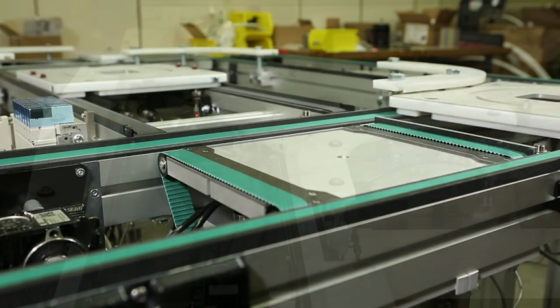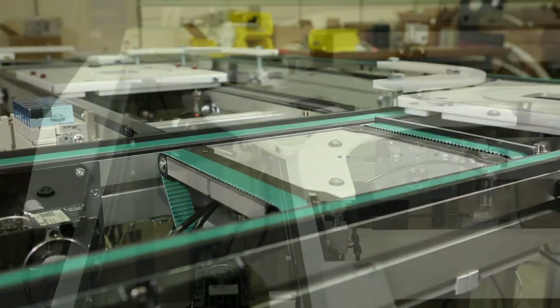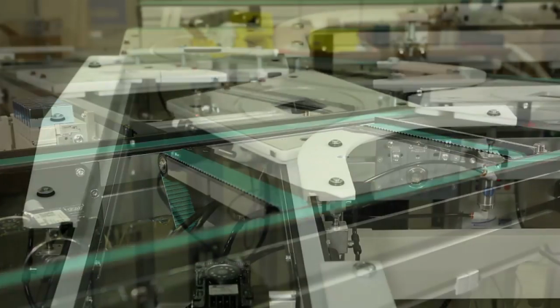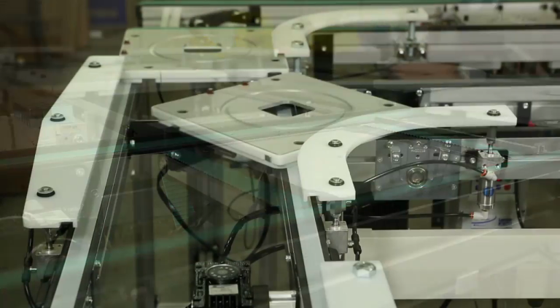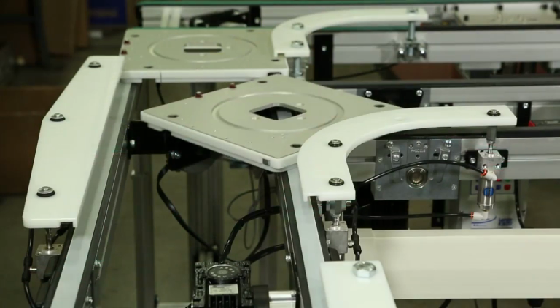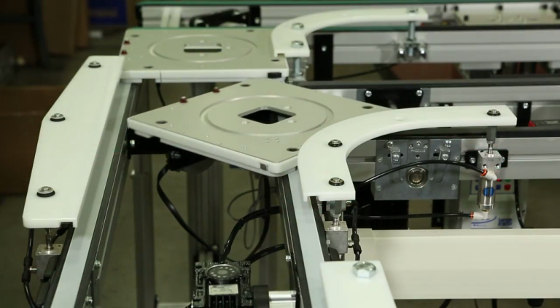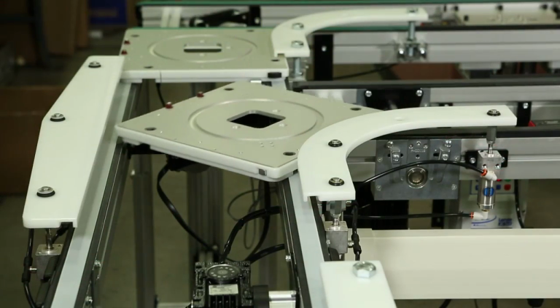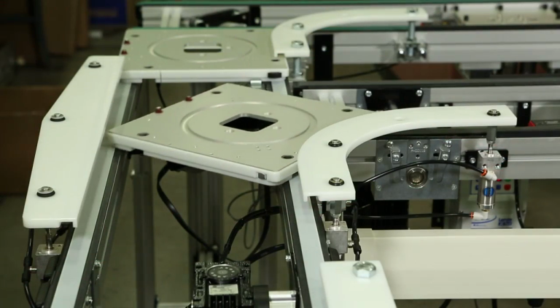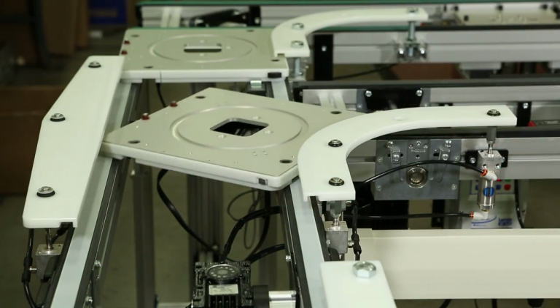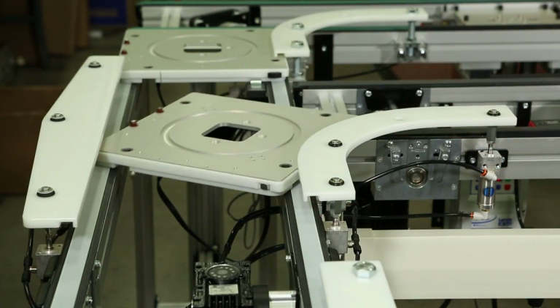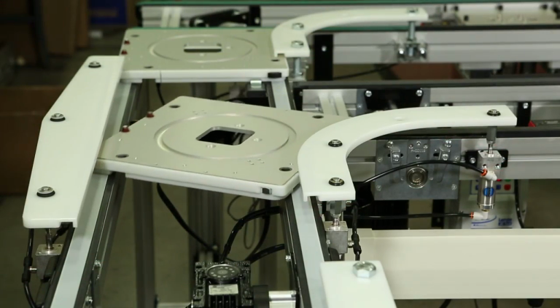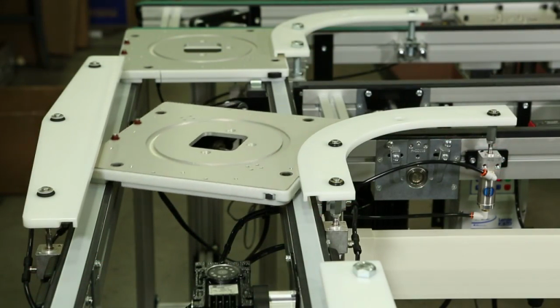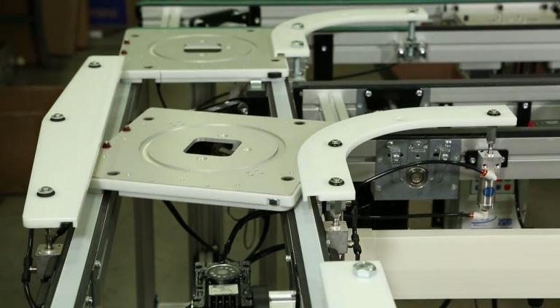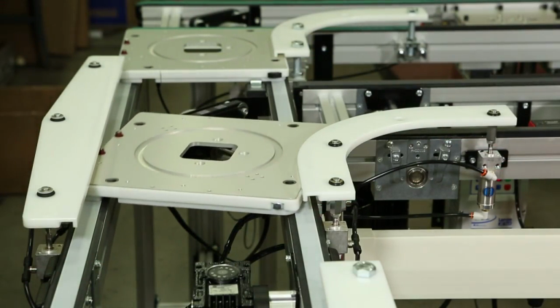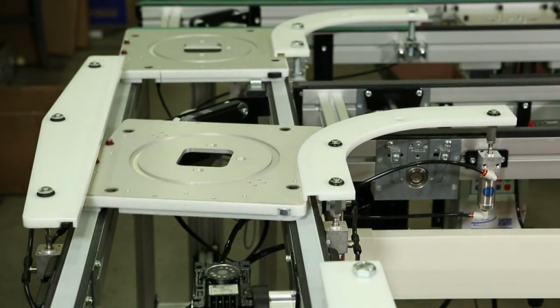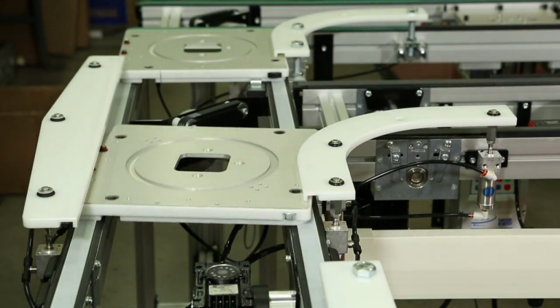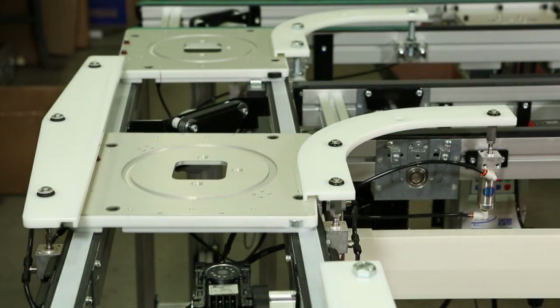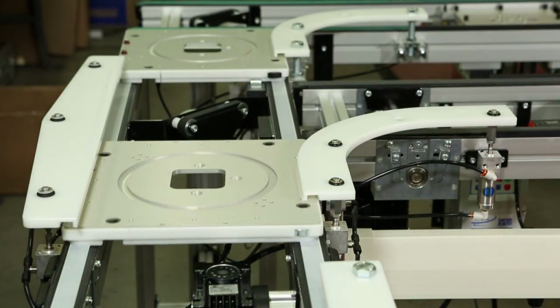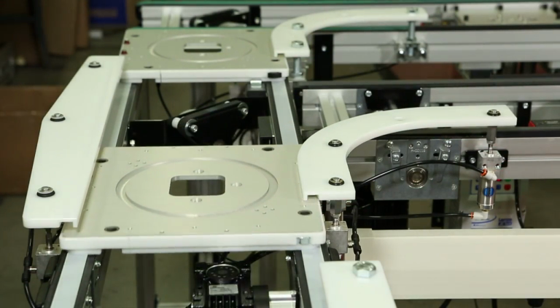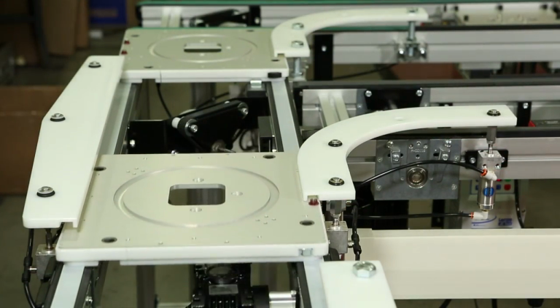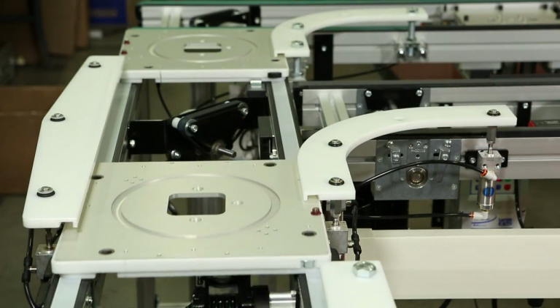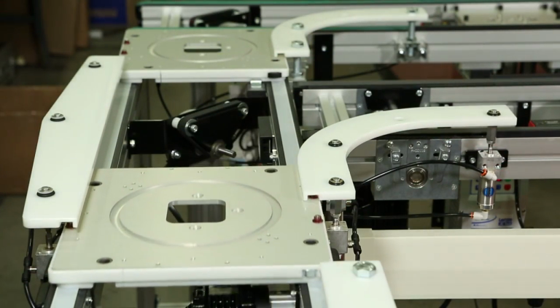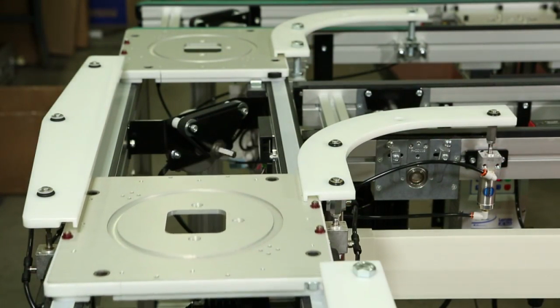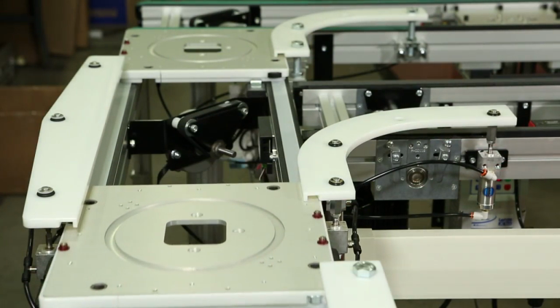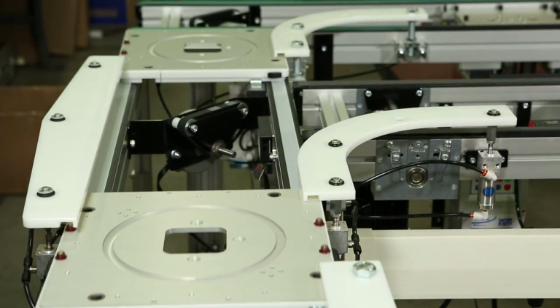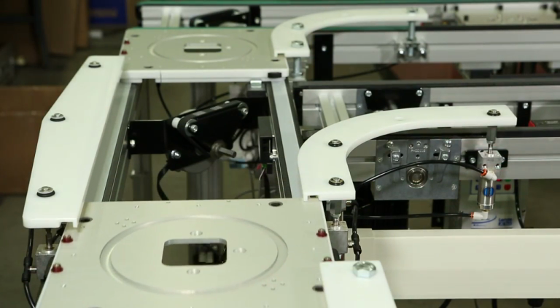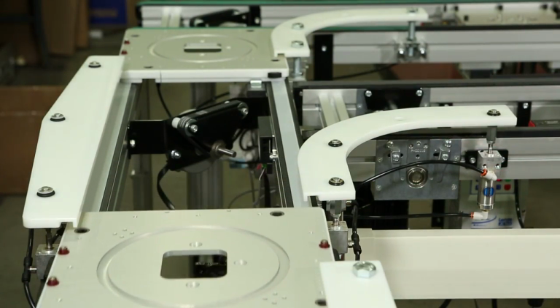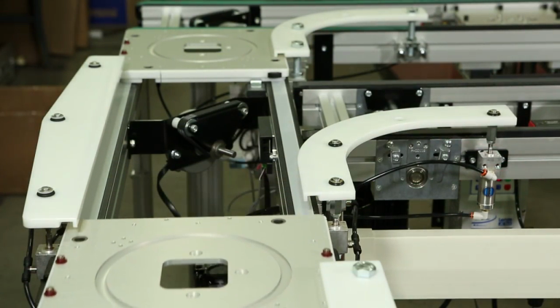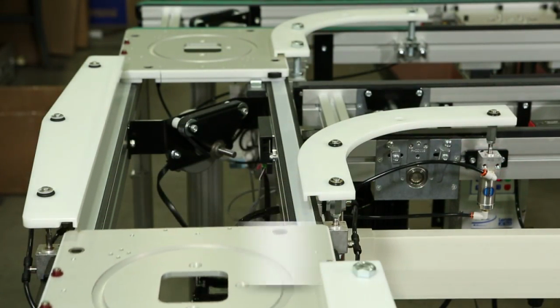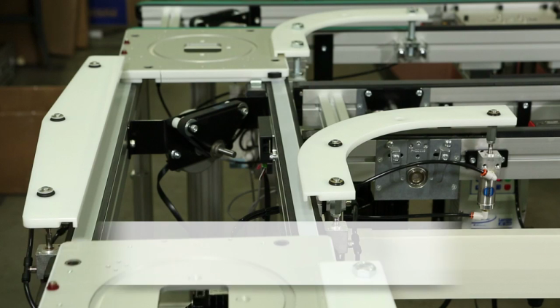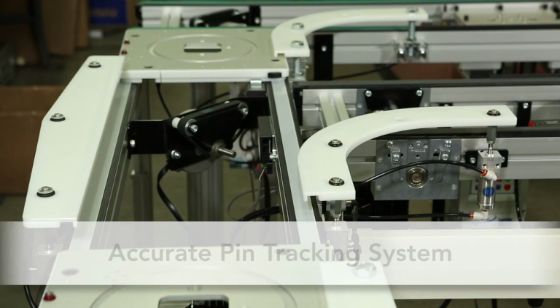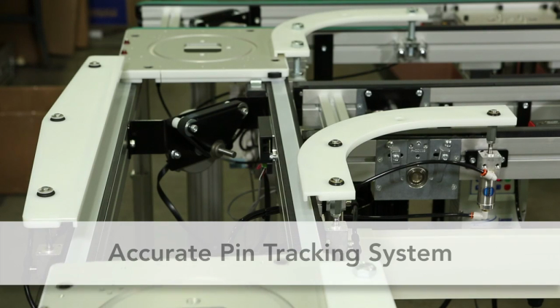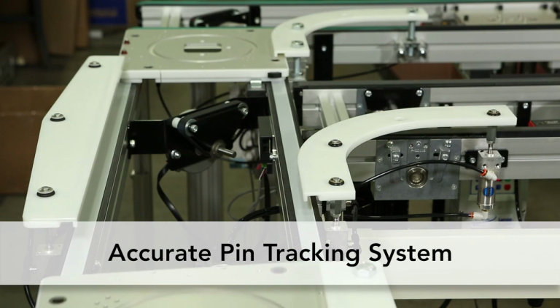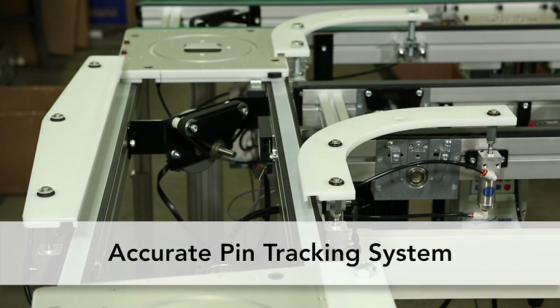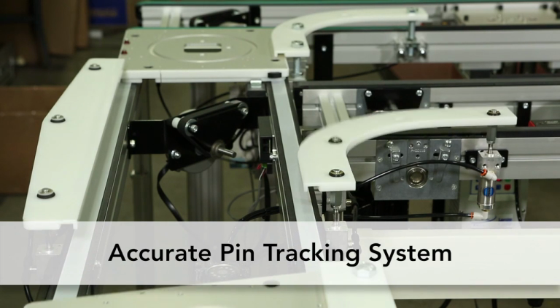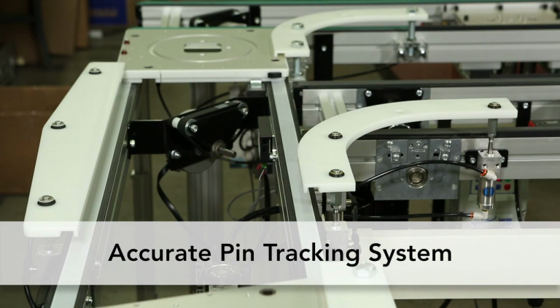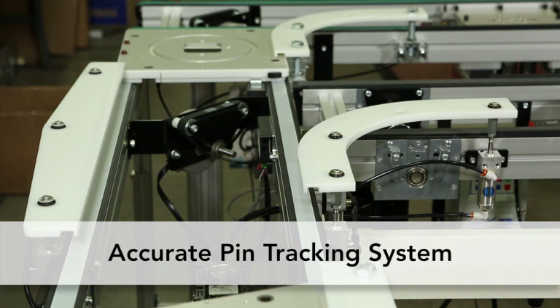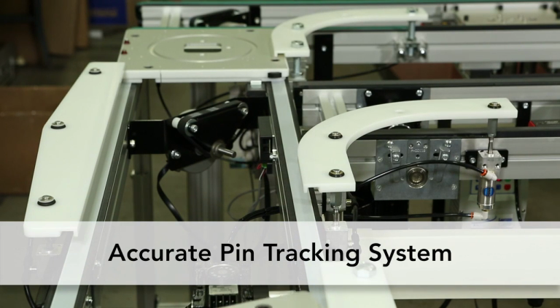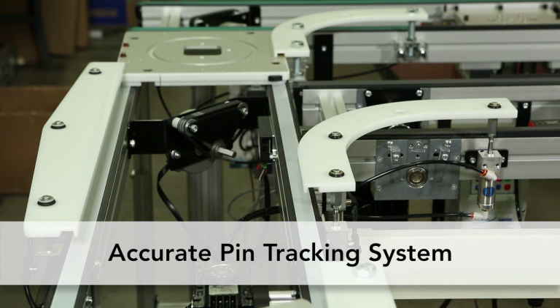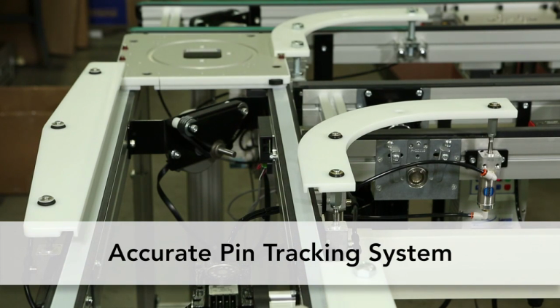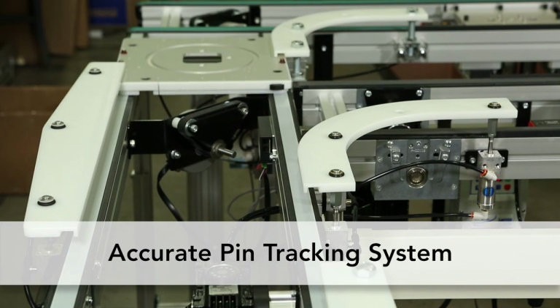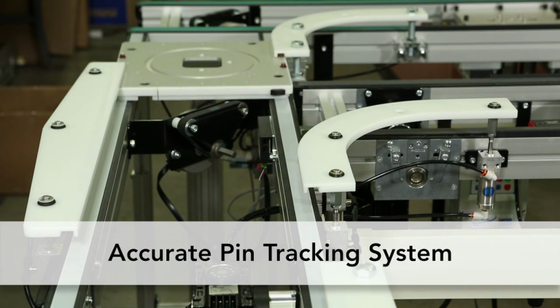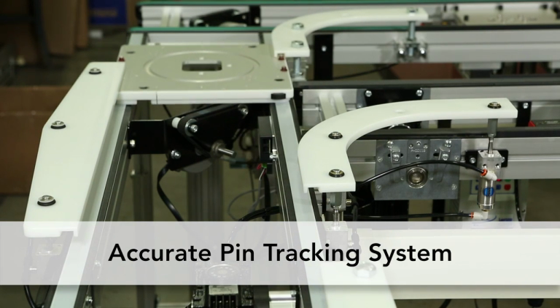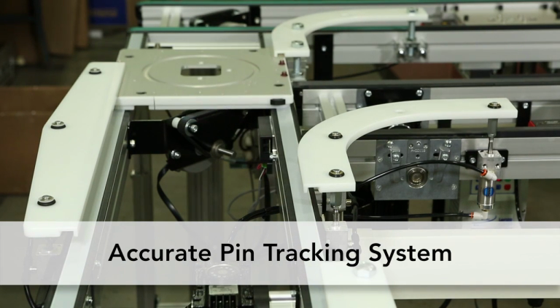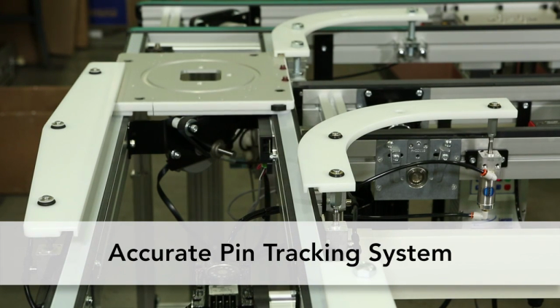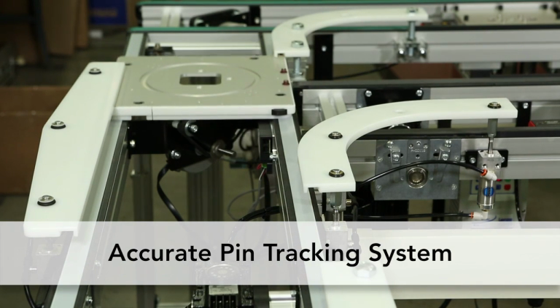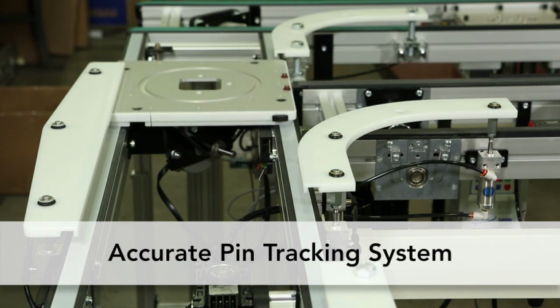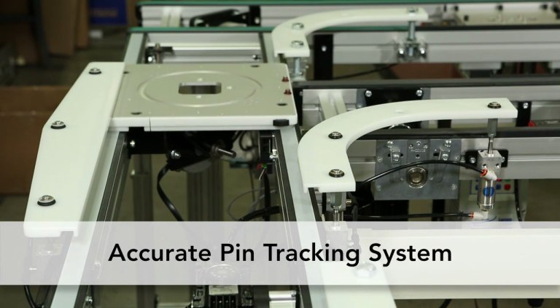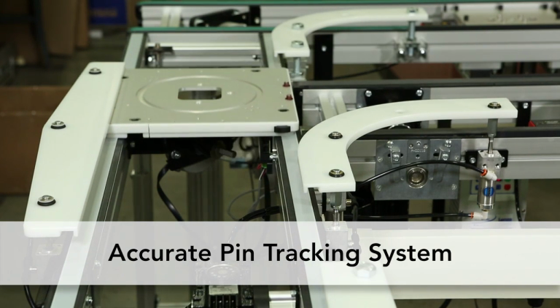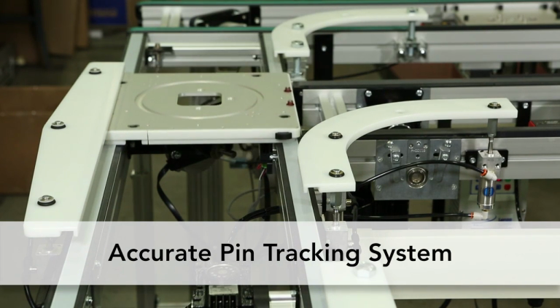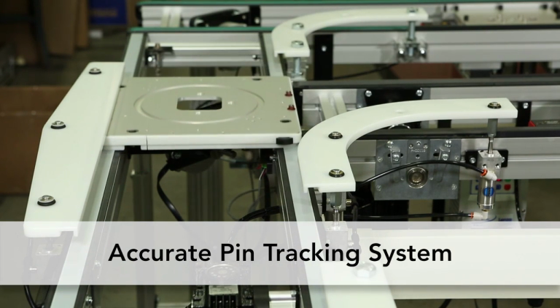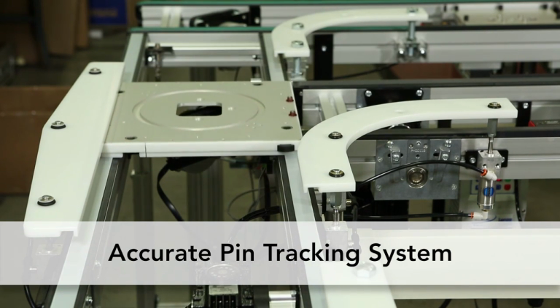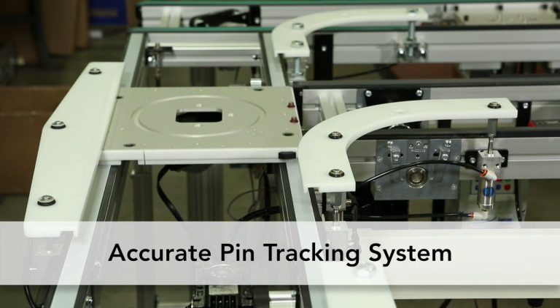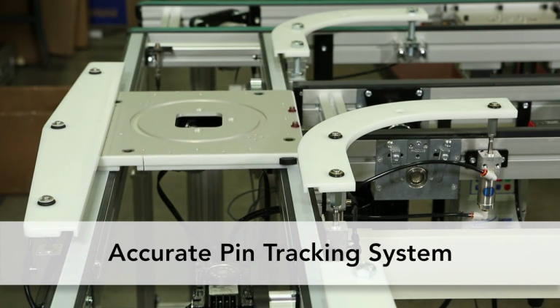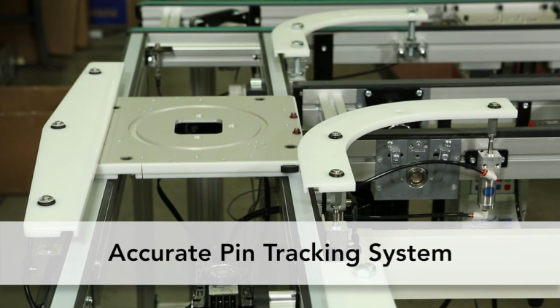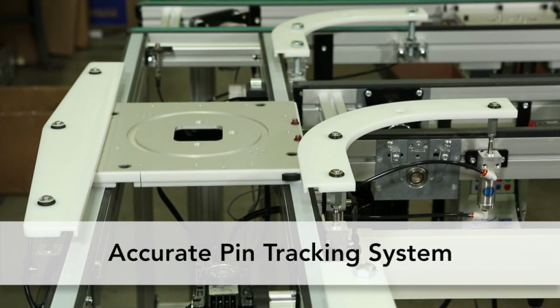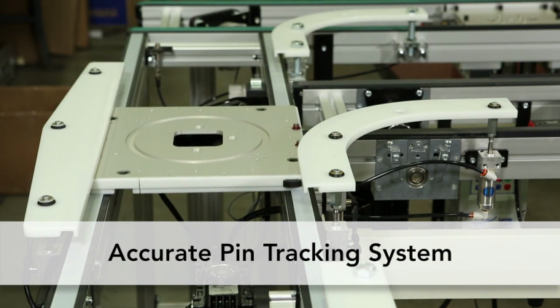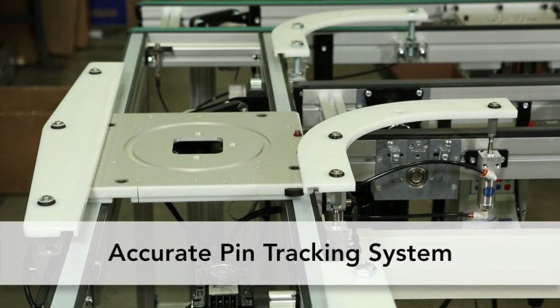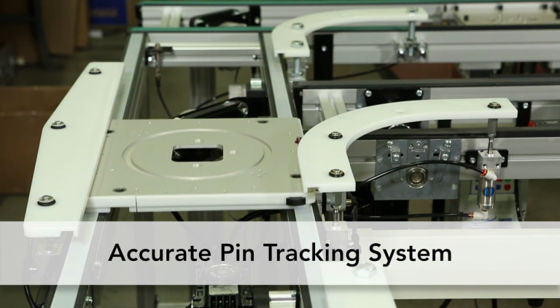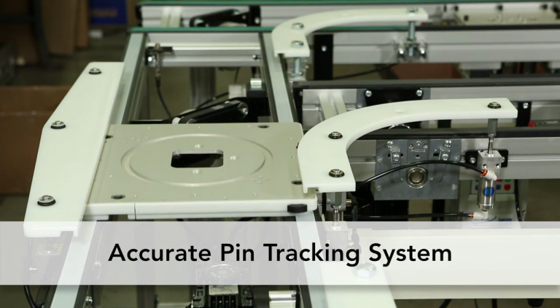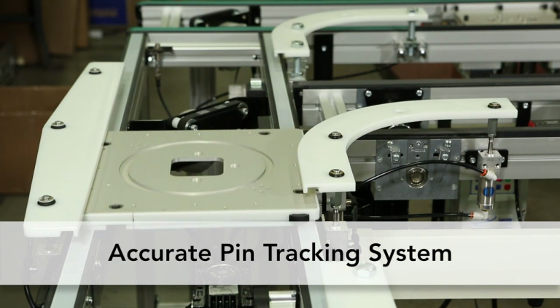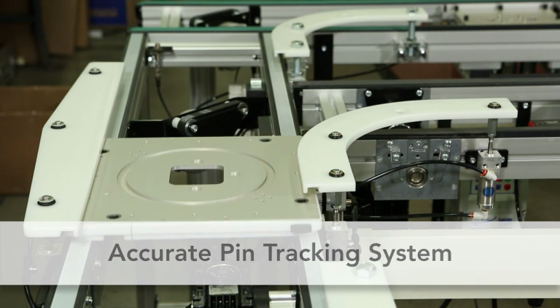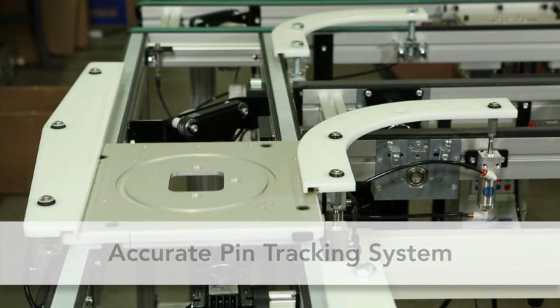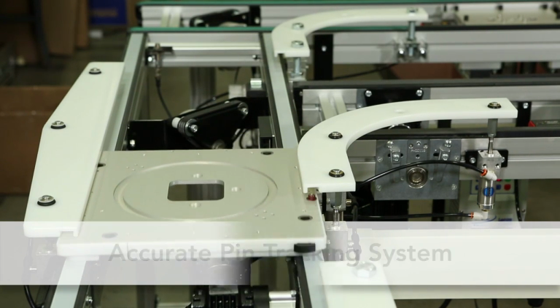Dorner's 2200 Precision Move Palette Systems have a unique and accurate pin tracking system to guide palettes through corners and merges.